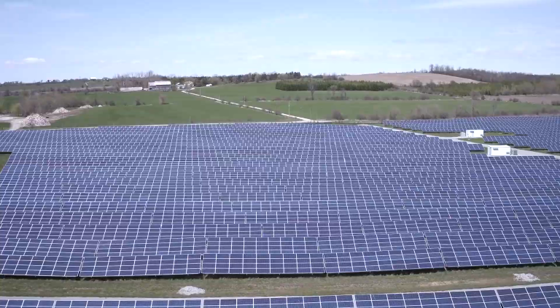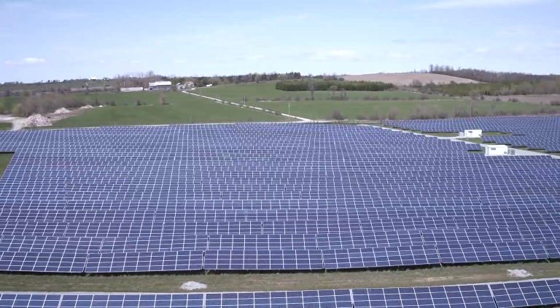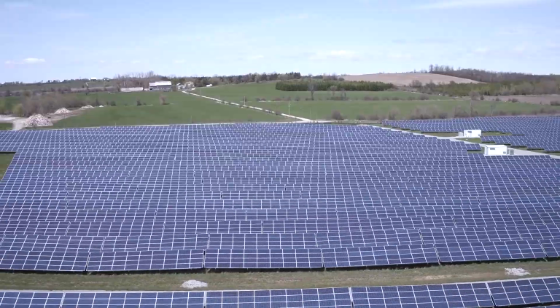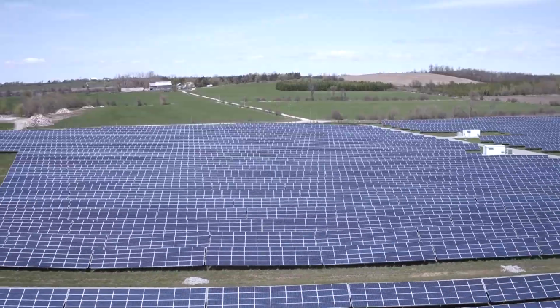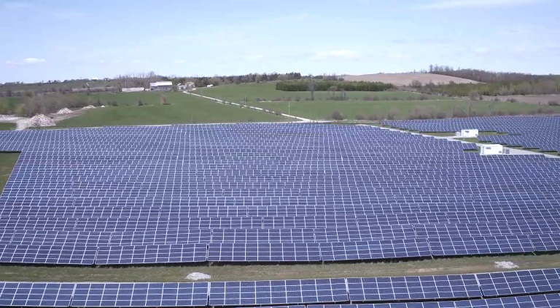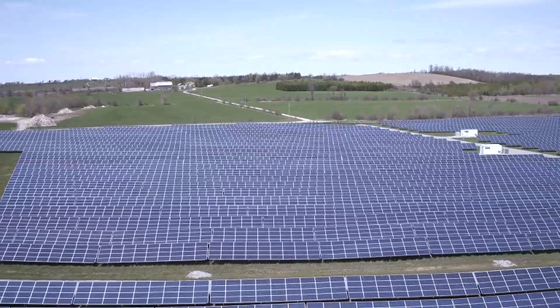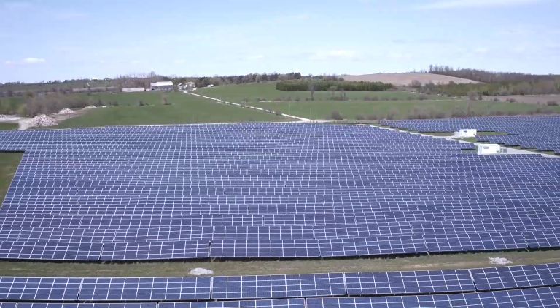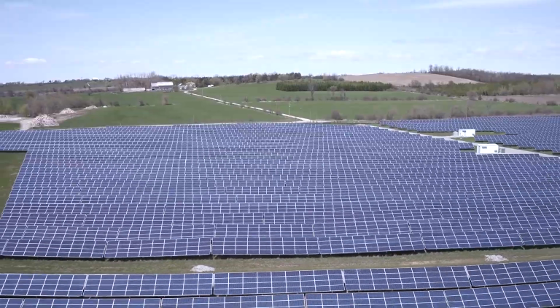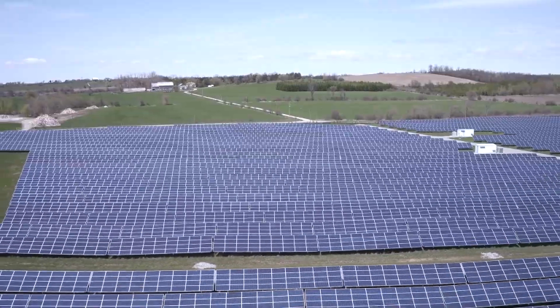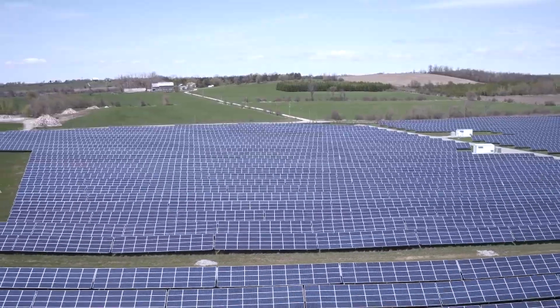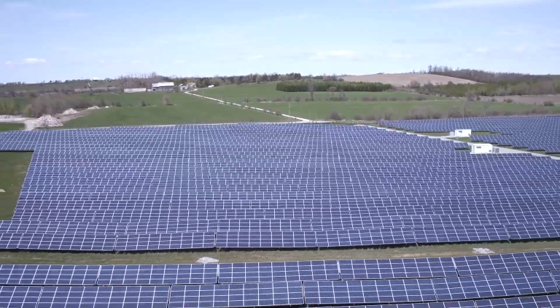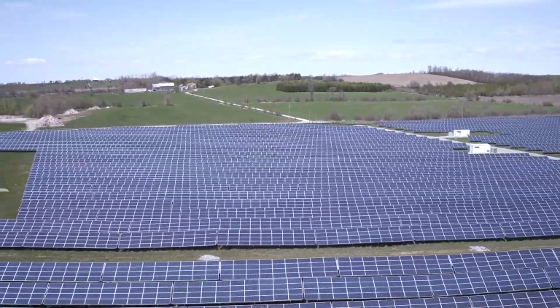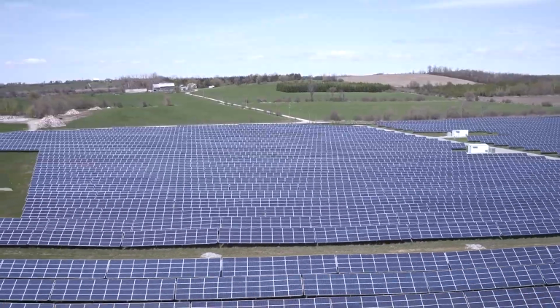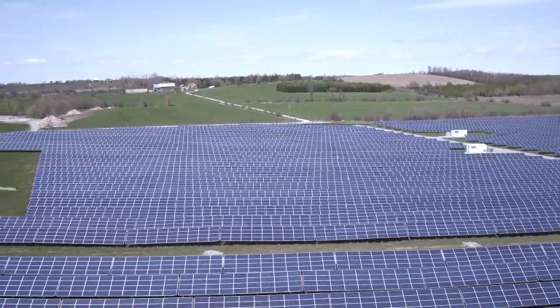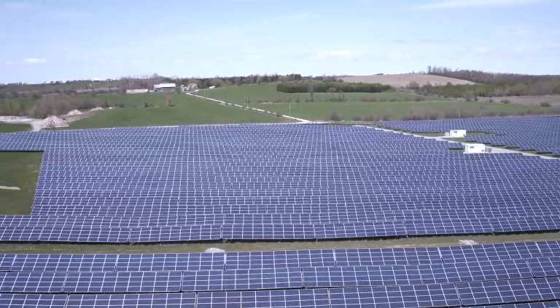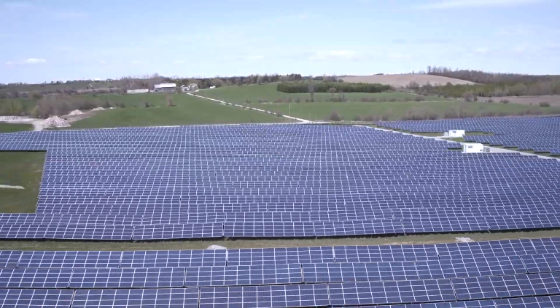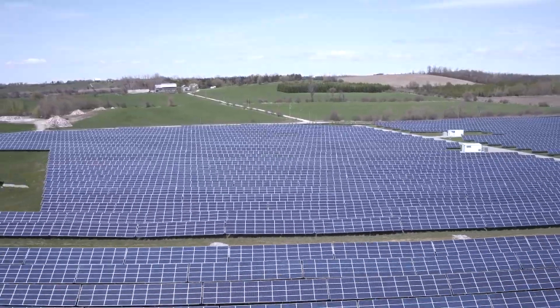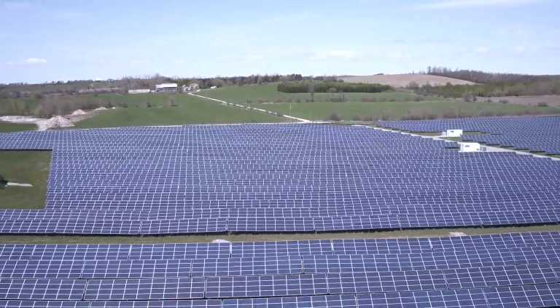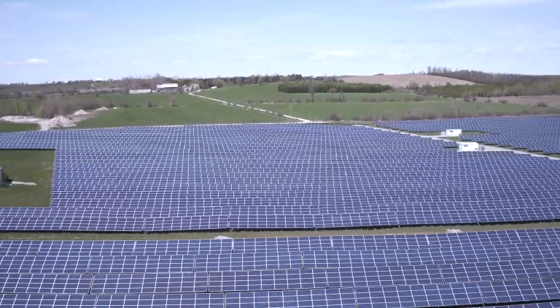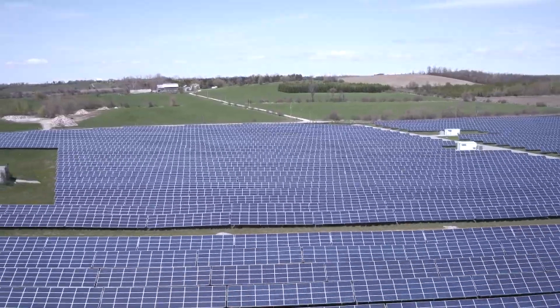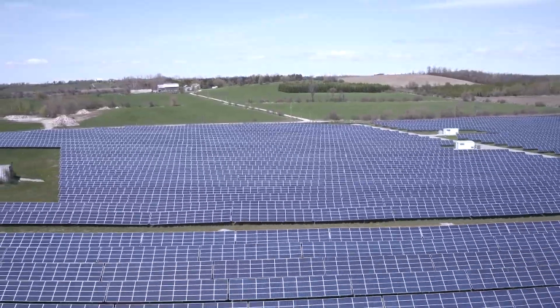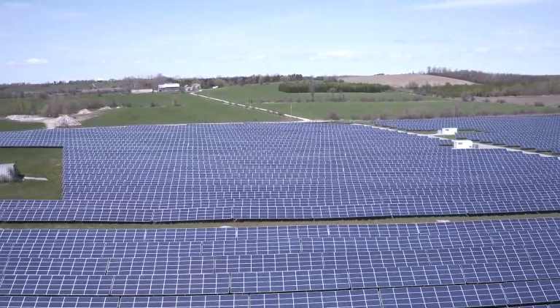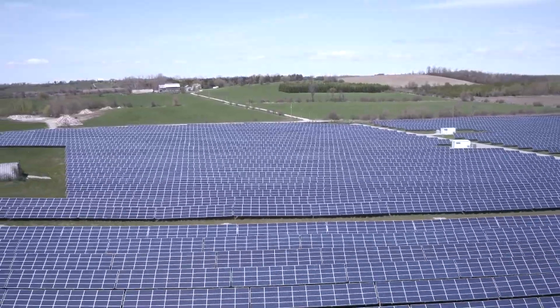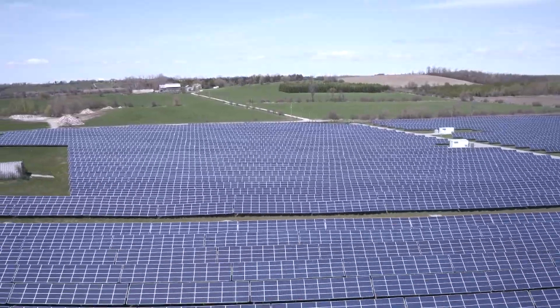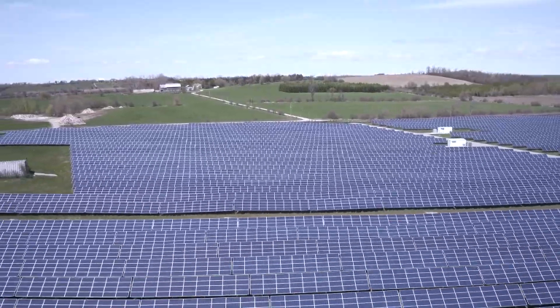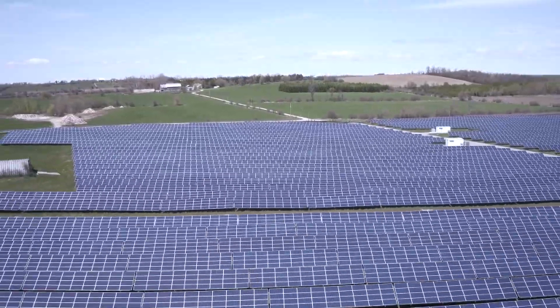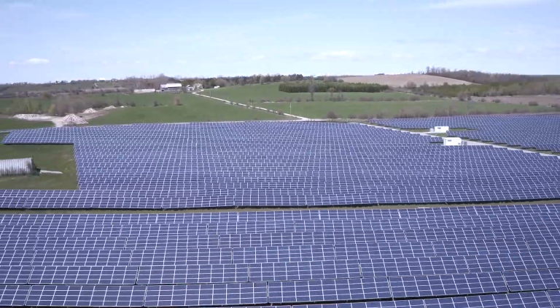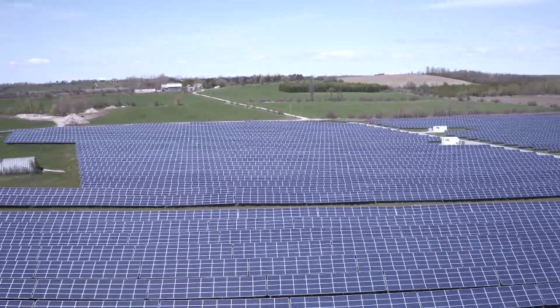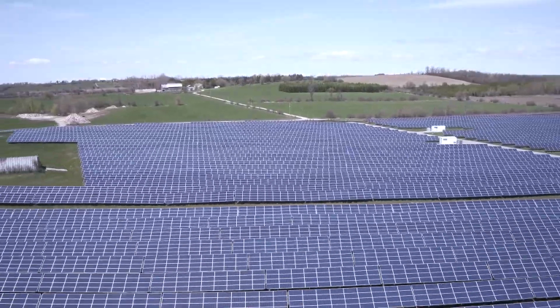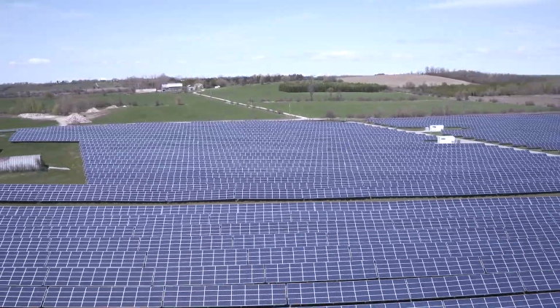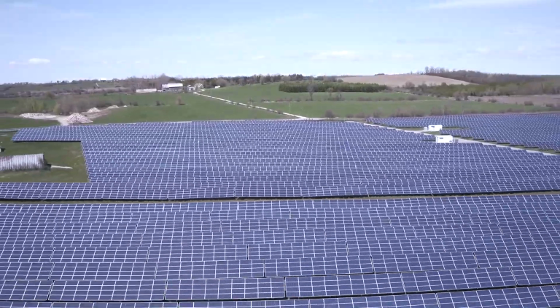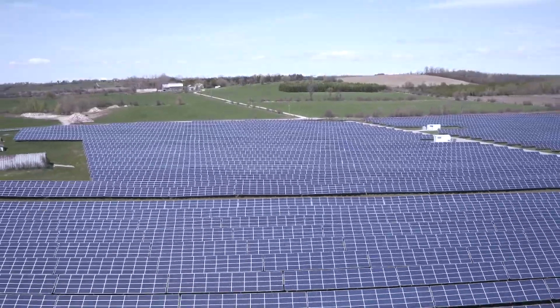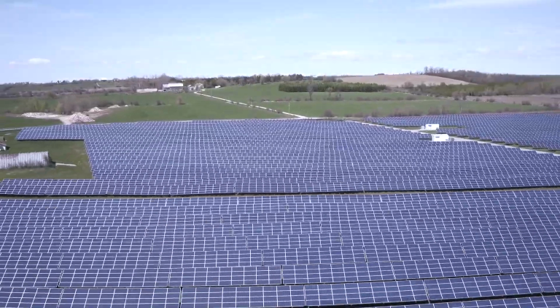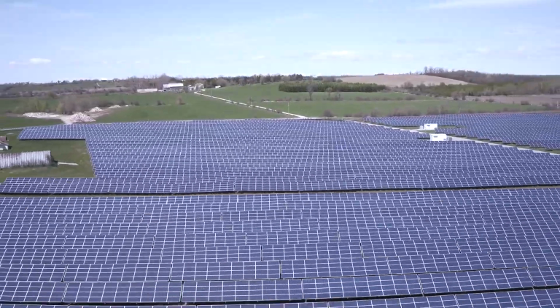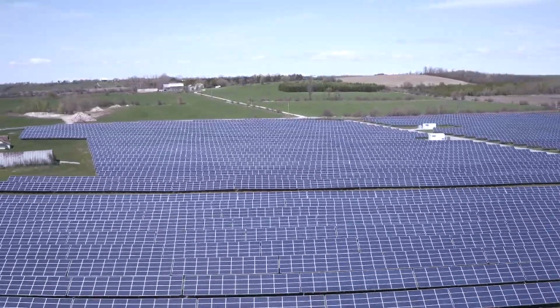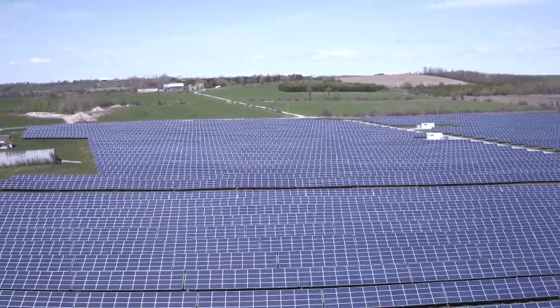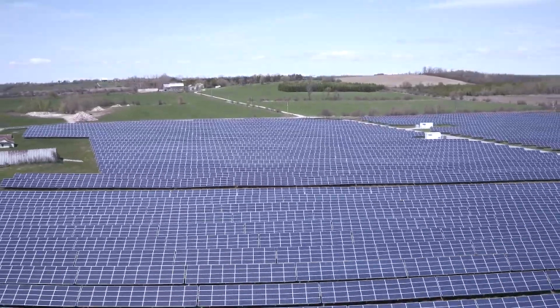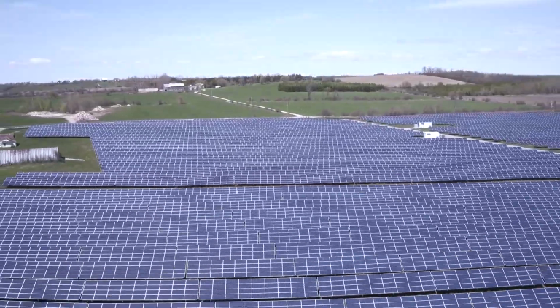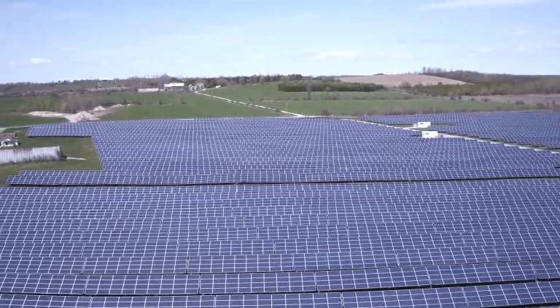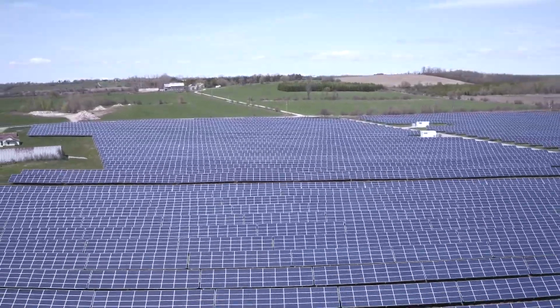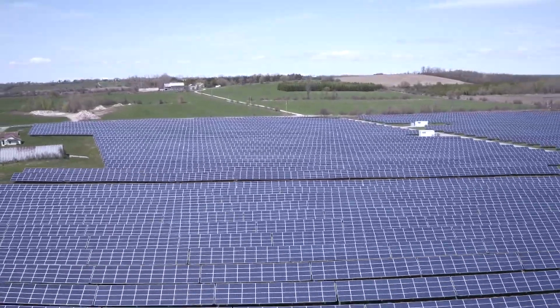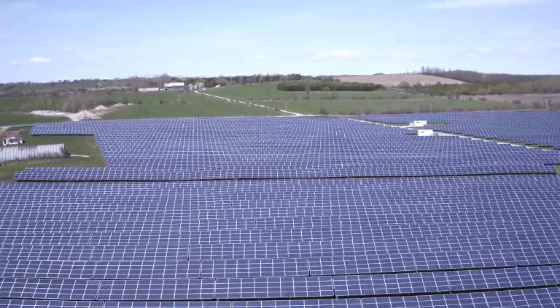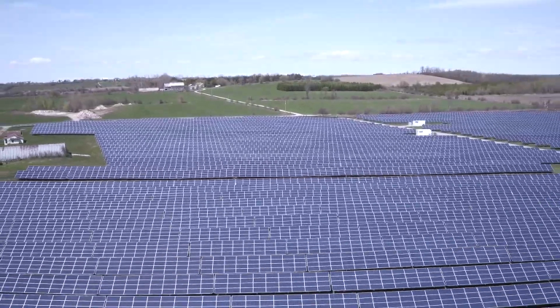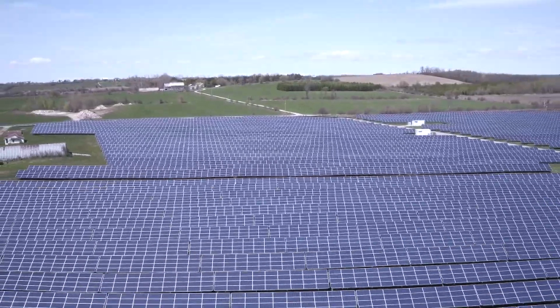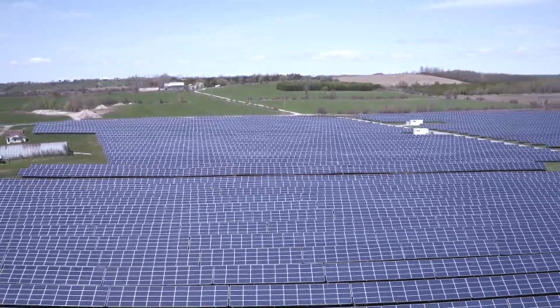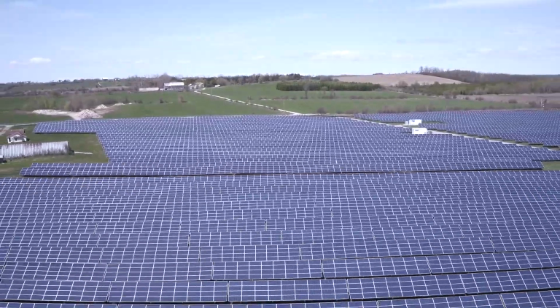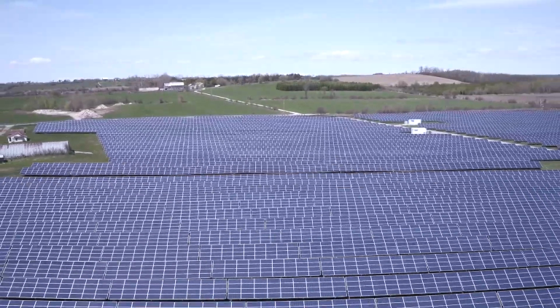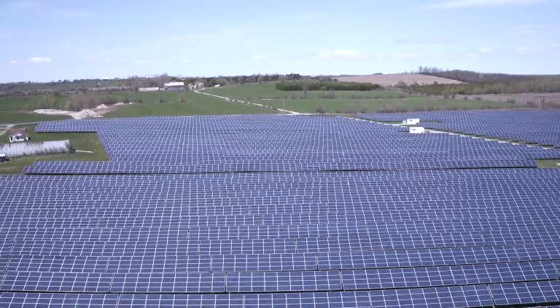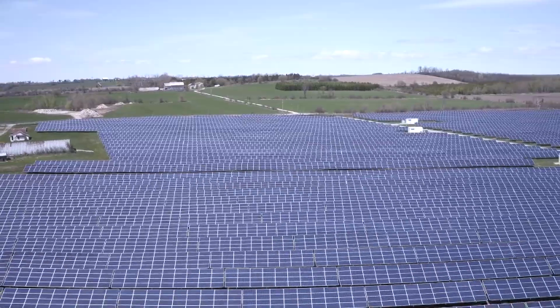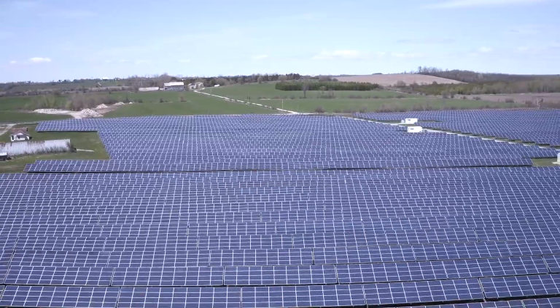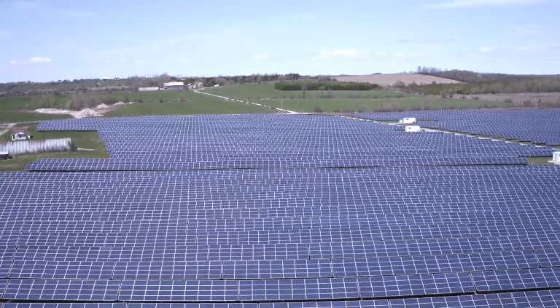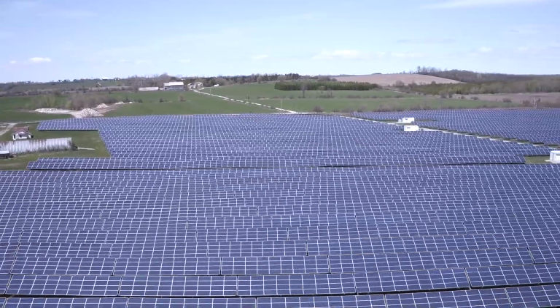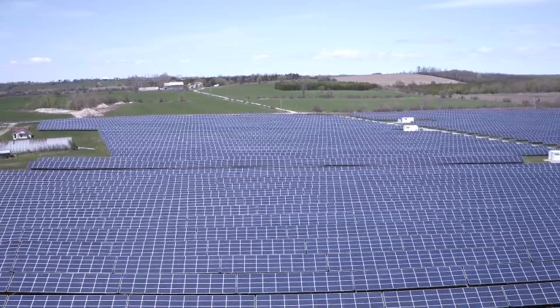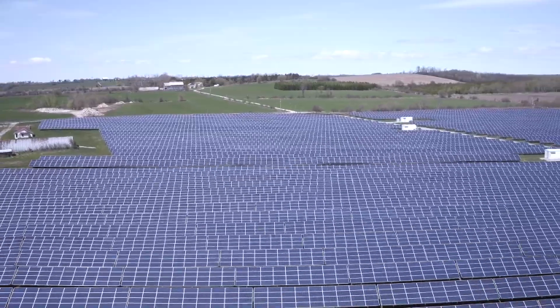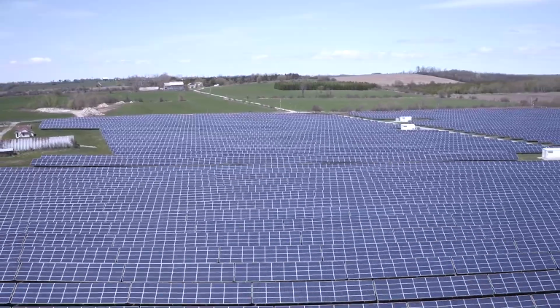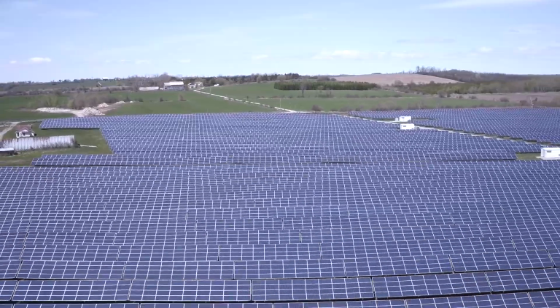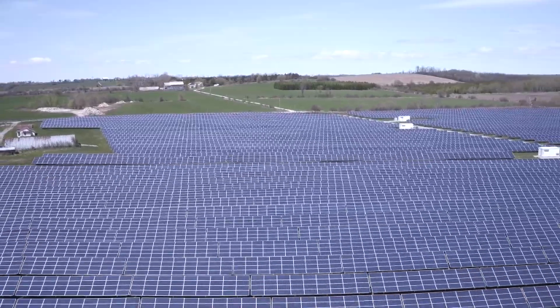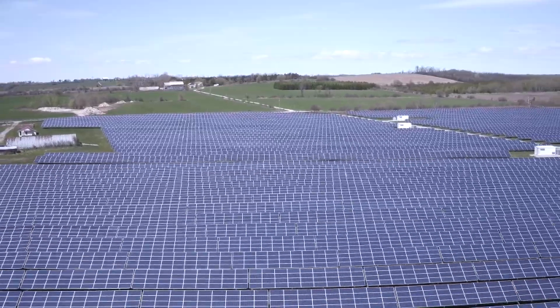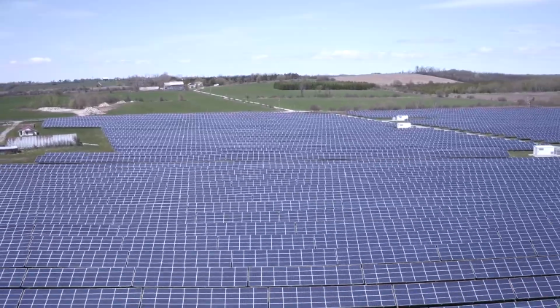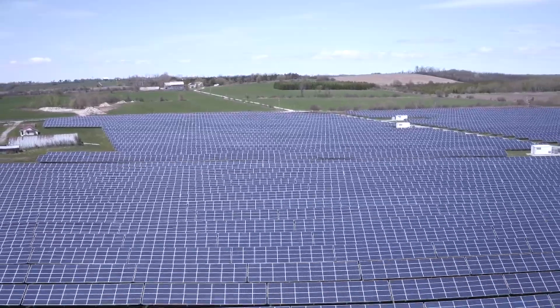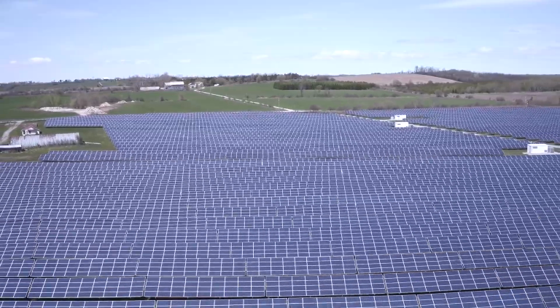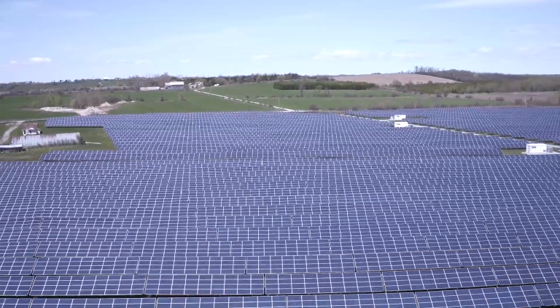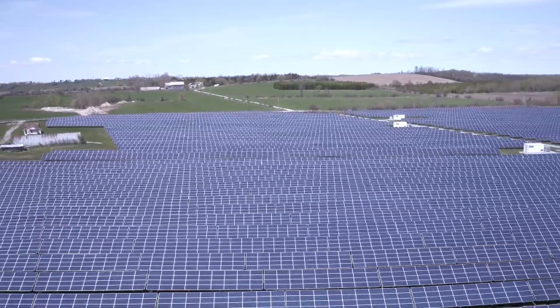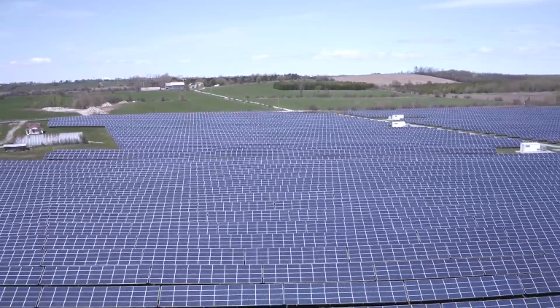At Canadian Solar, we're here to make the difference for your solar facilities over the long term.